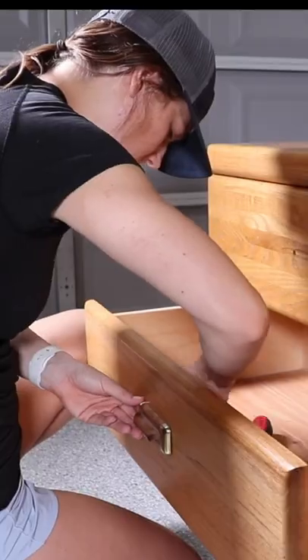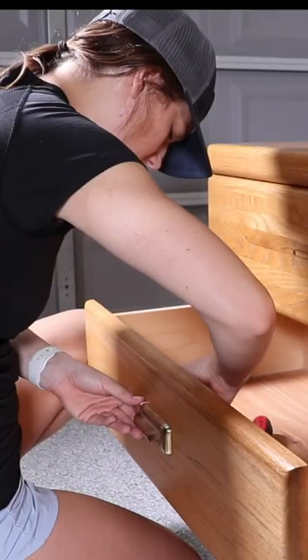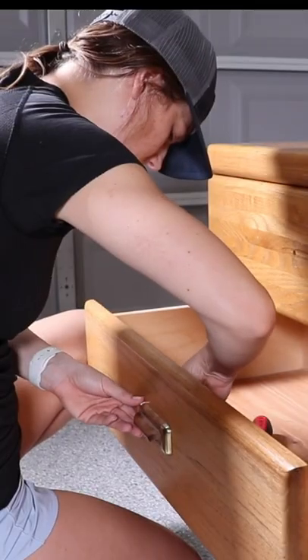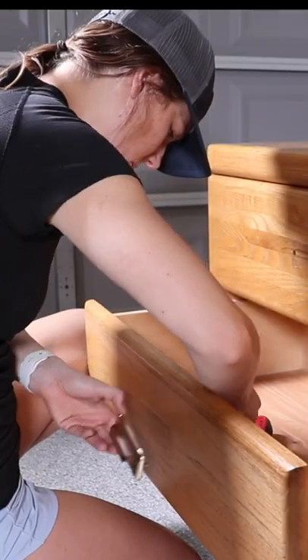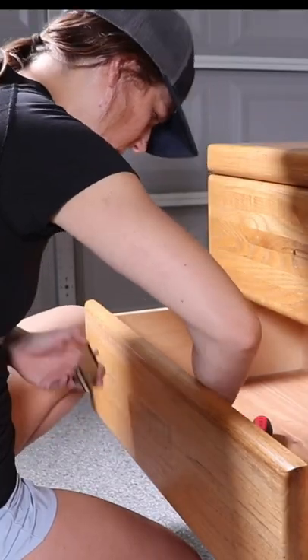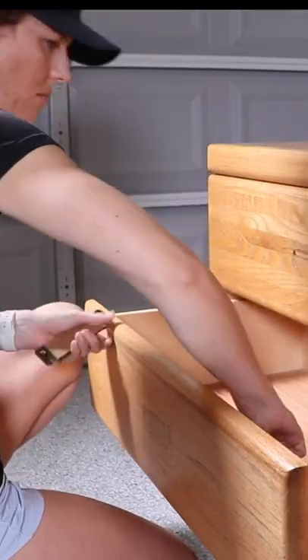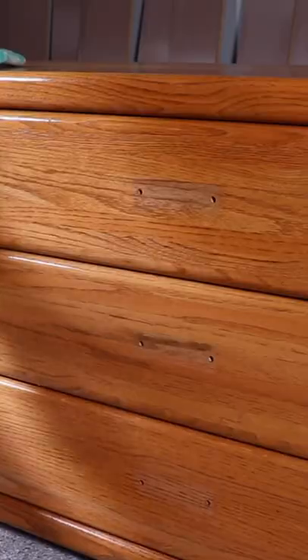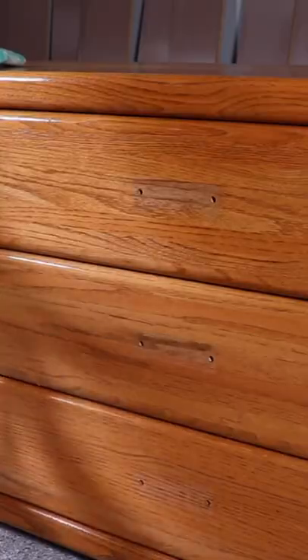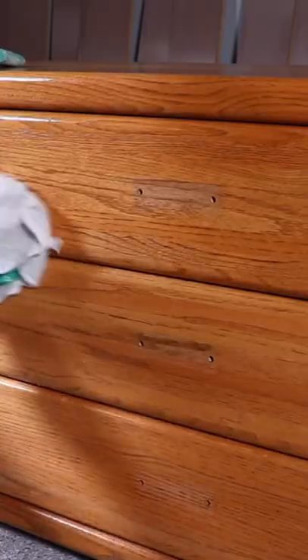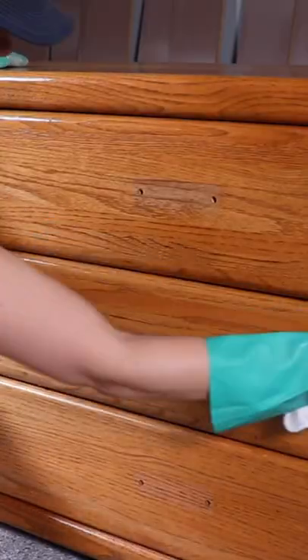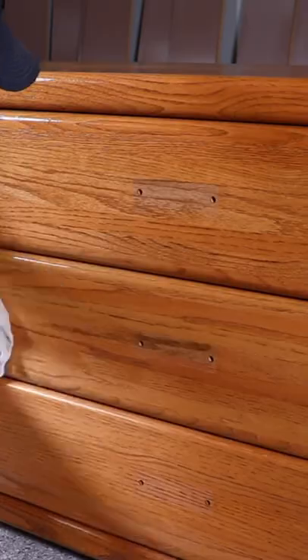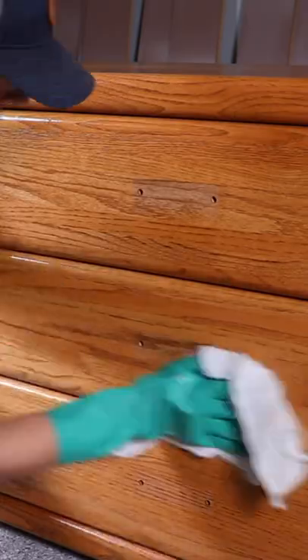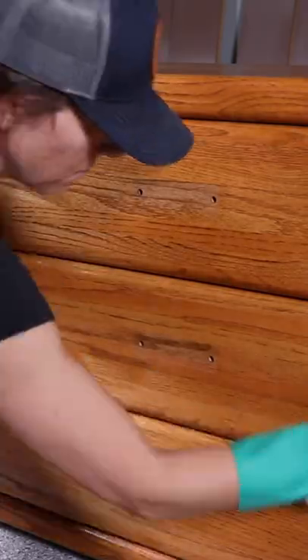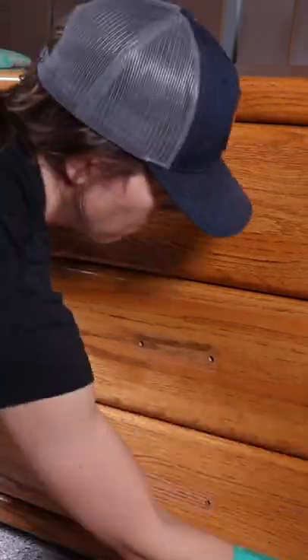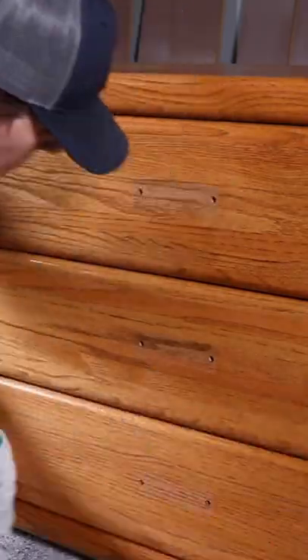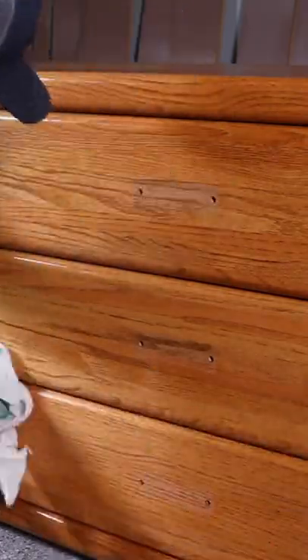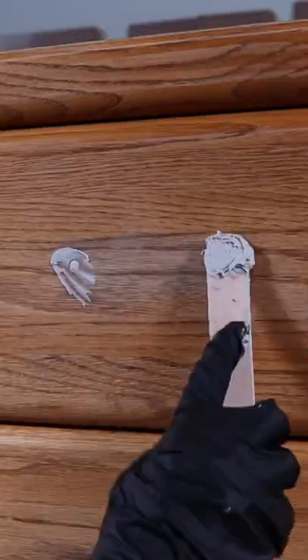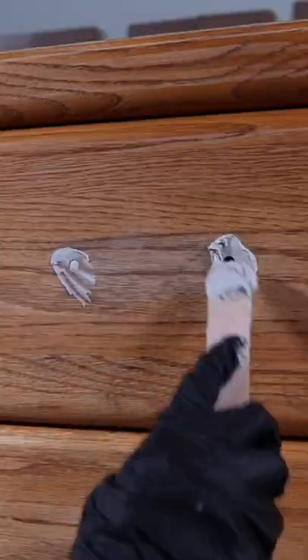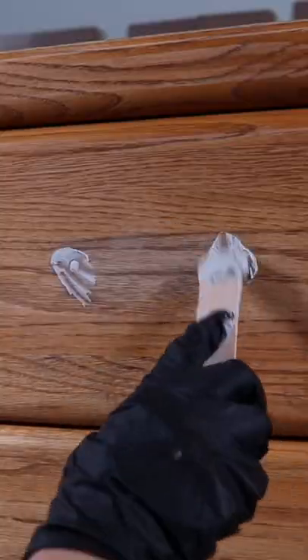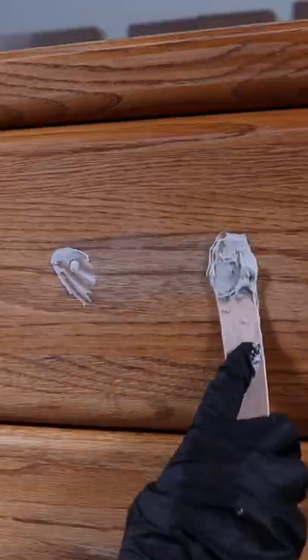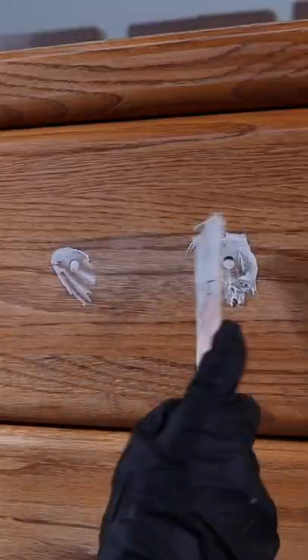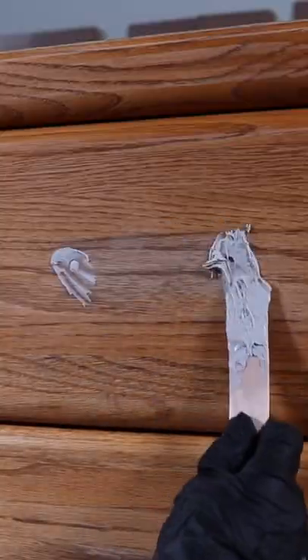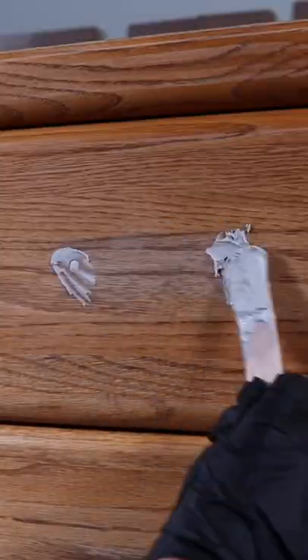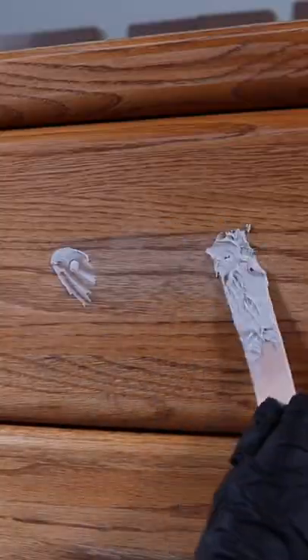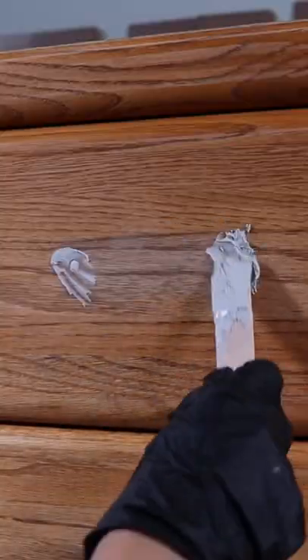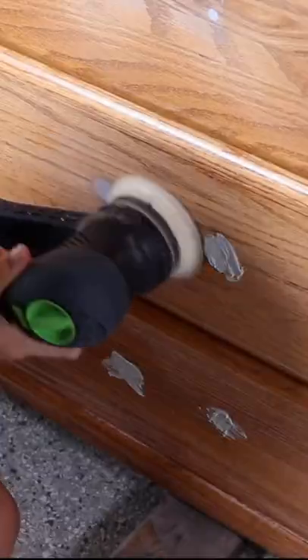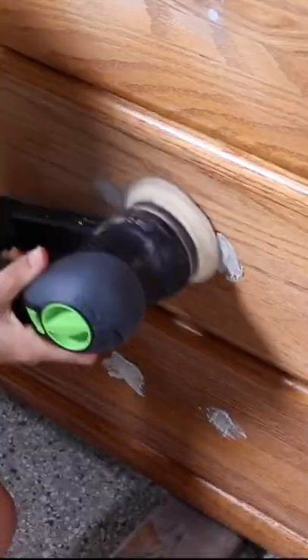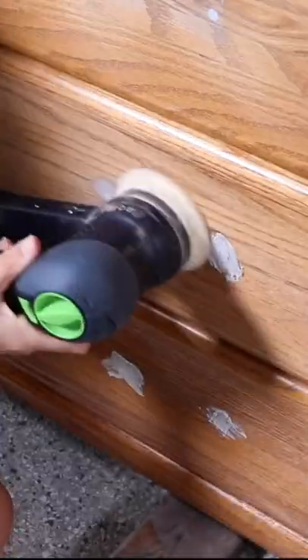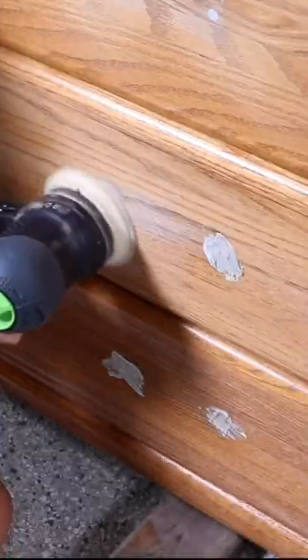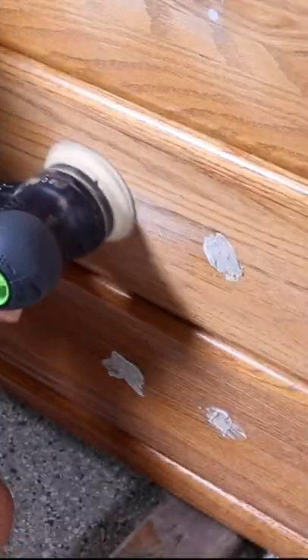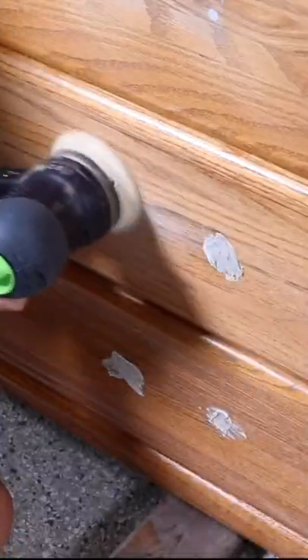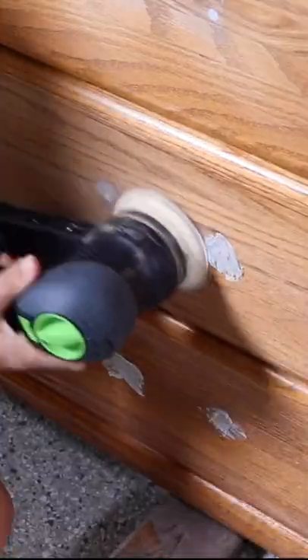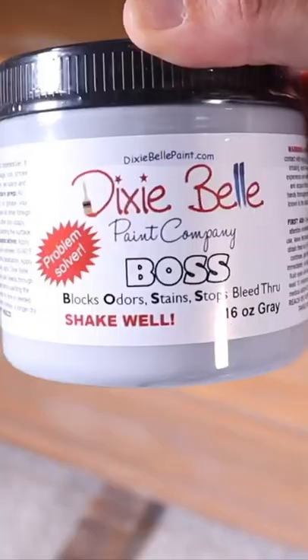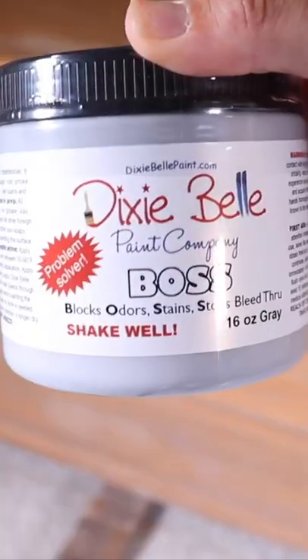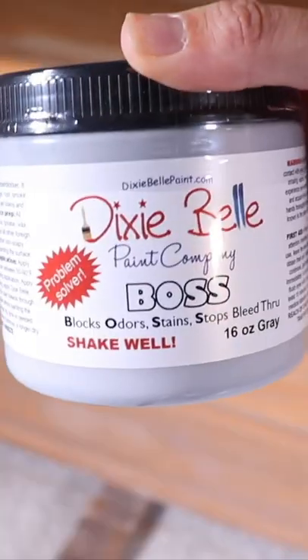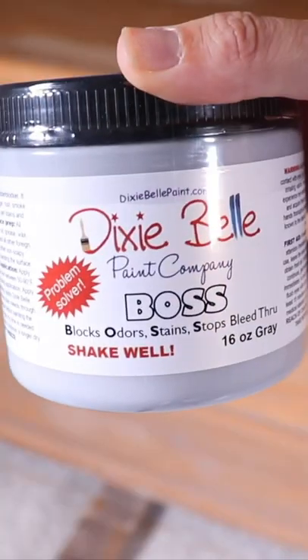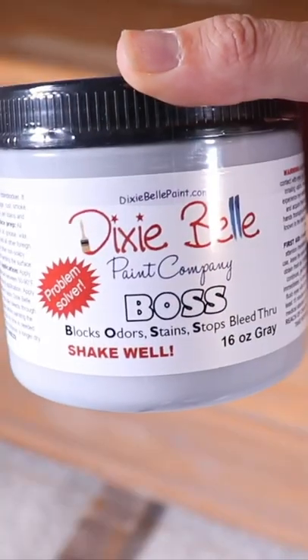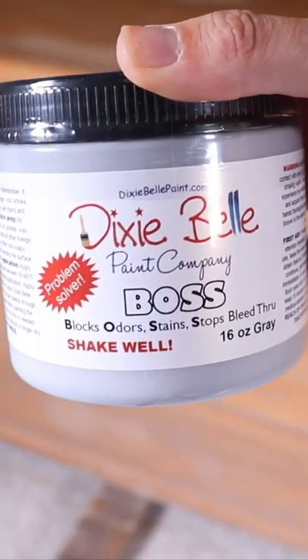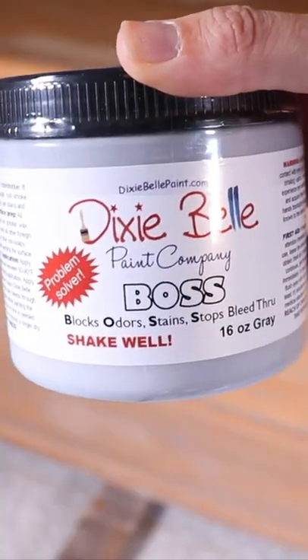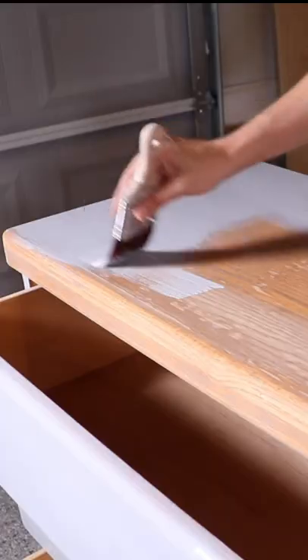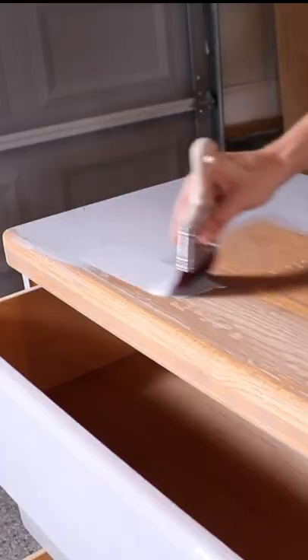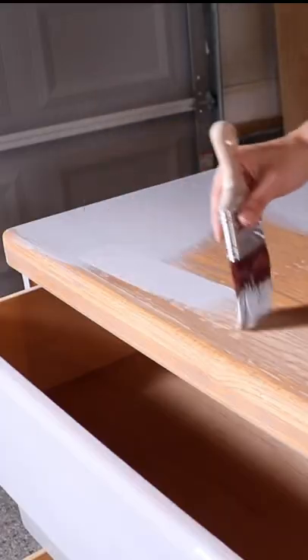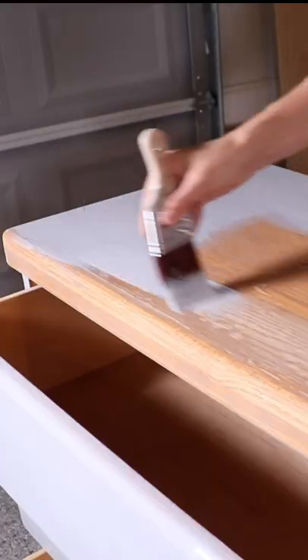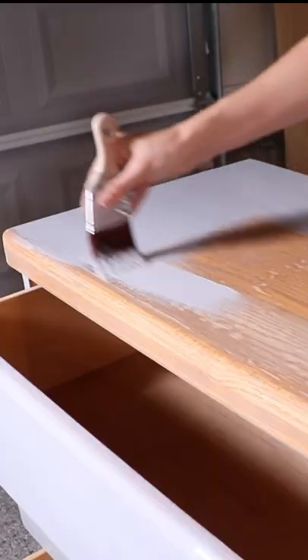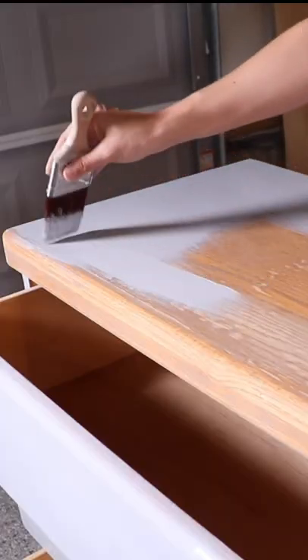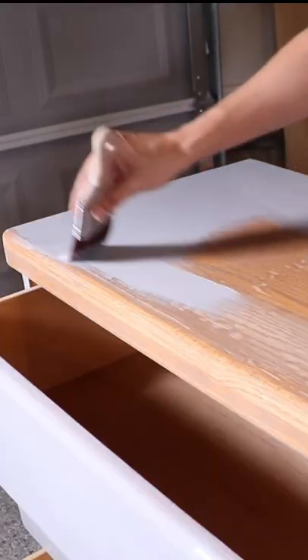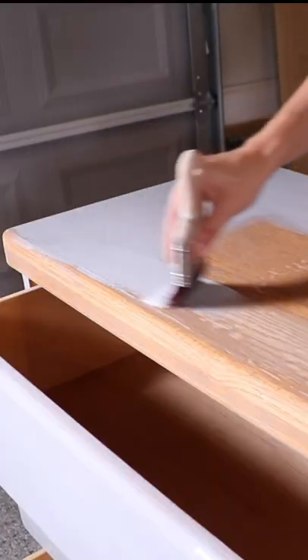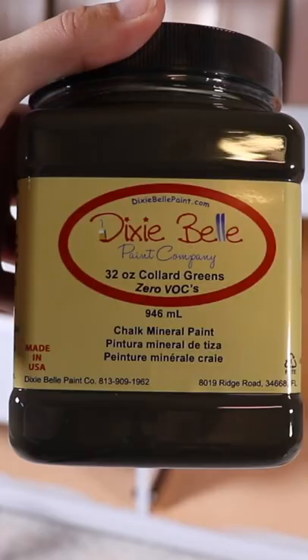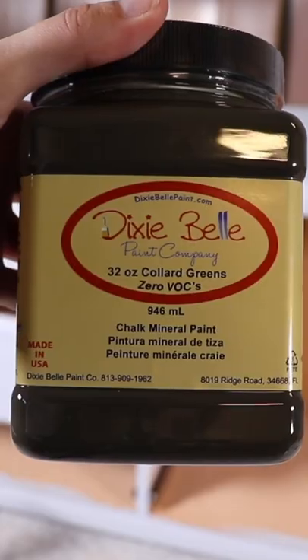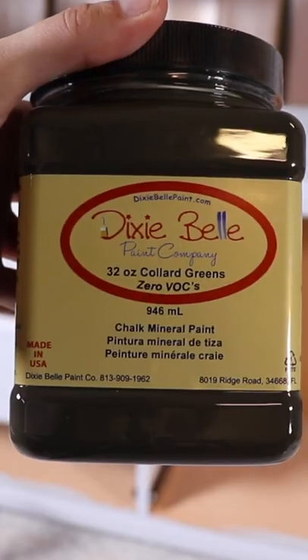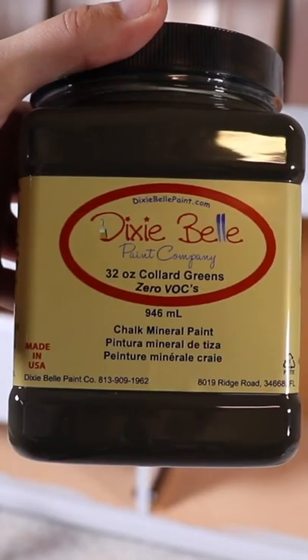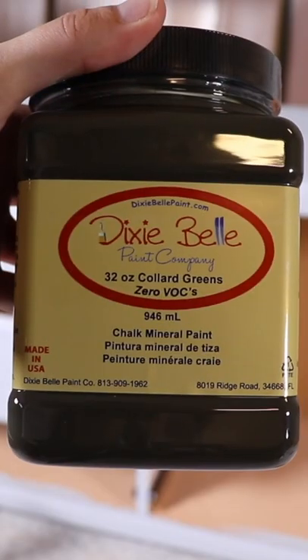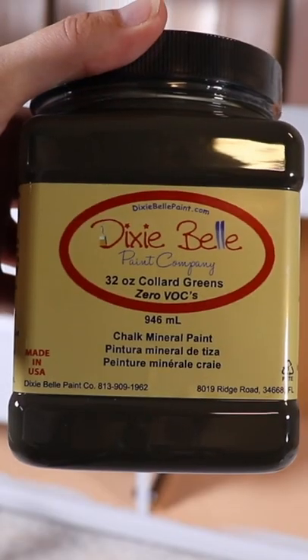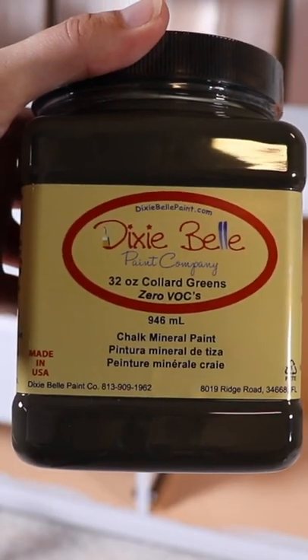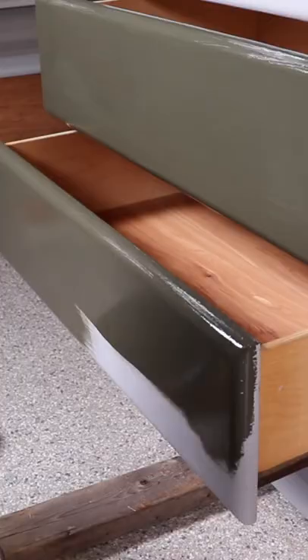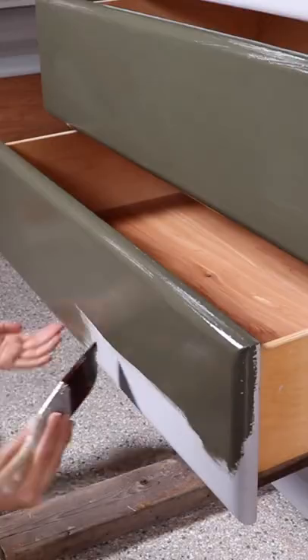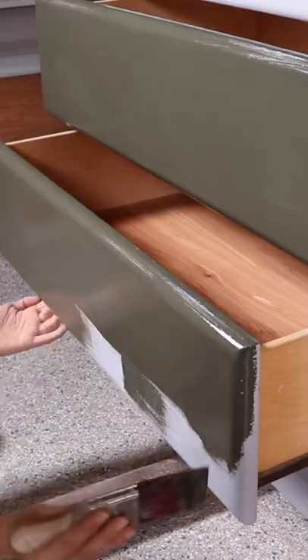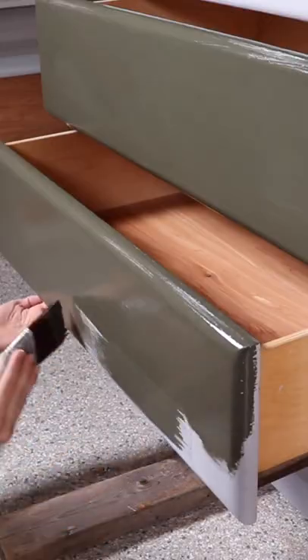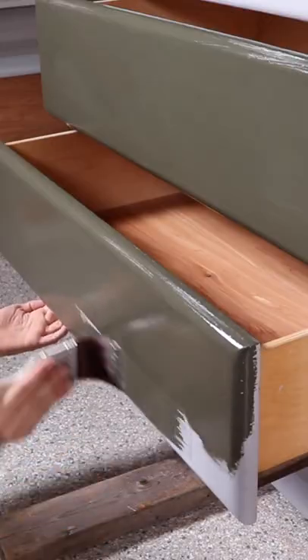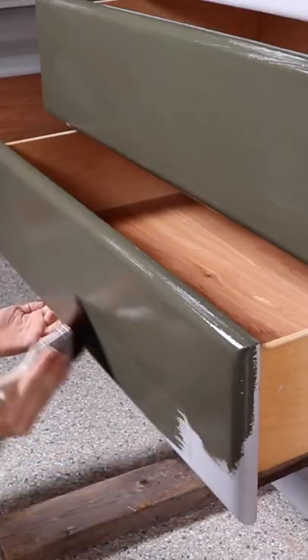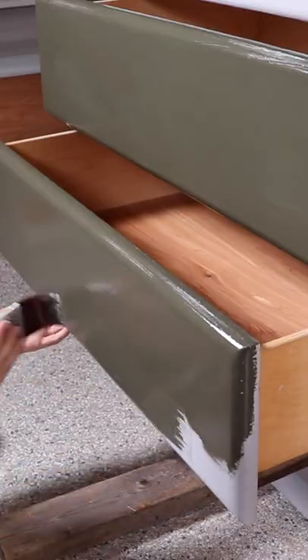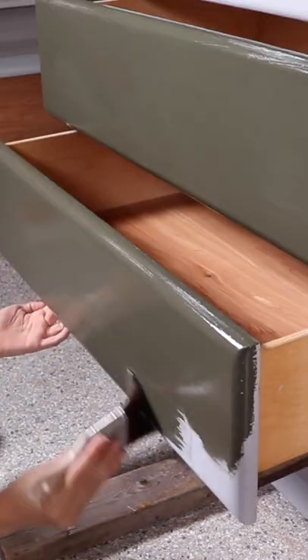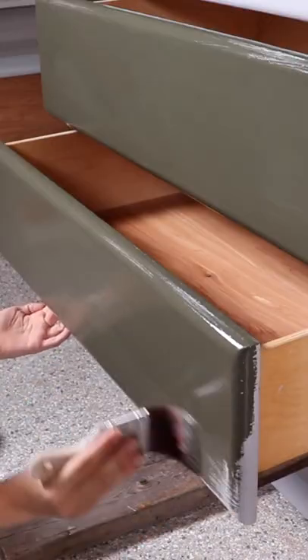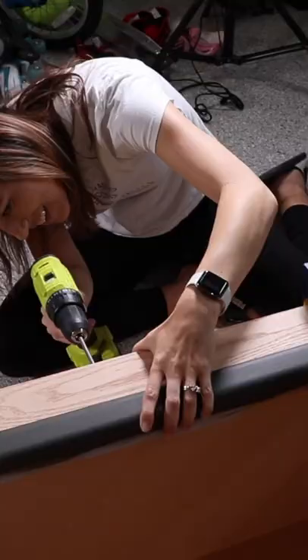Then I removed all that old hardware, gave it a good cleaning, filled my holes and sanded them, primed it and painted the whole thing with Dixie Bell's Collard Greens.